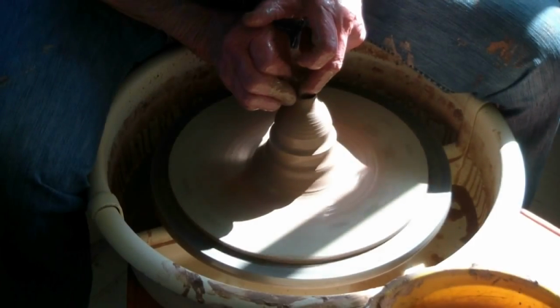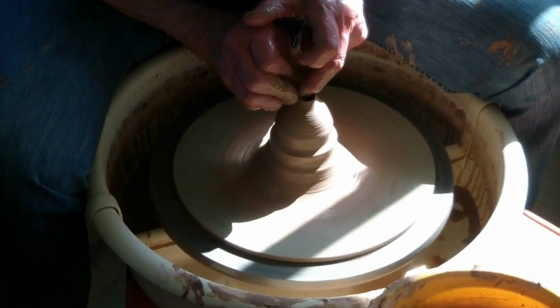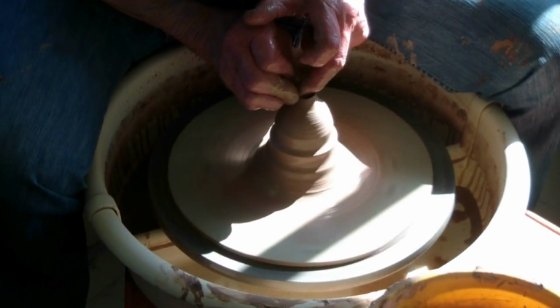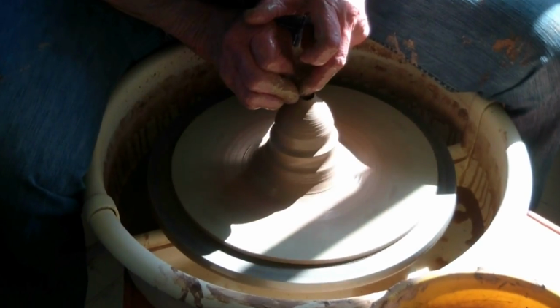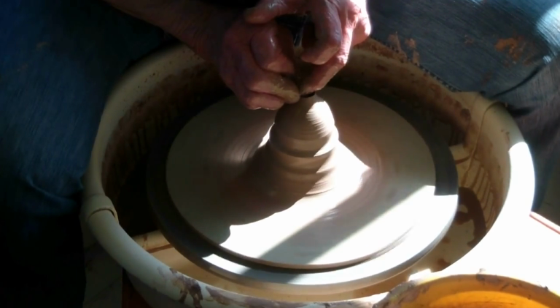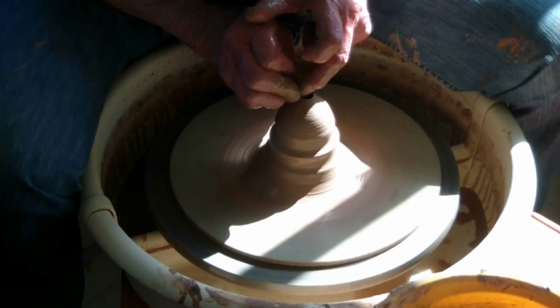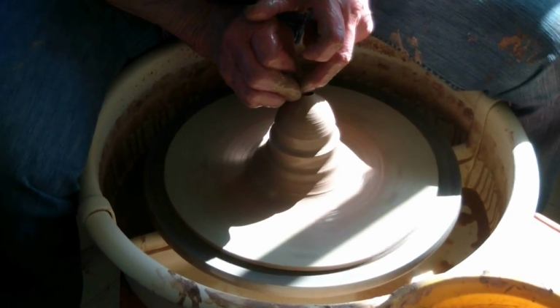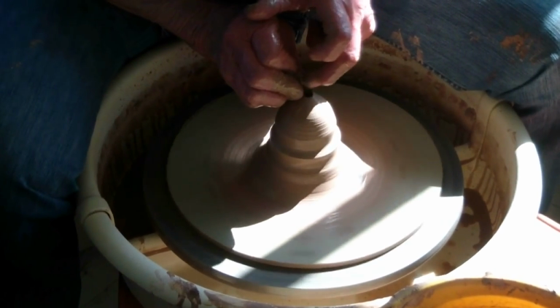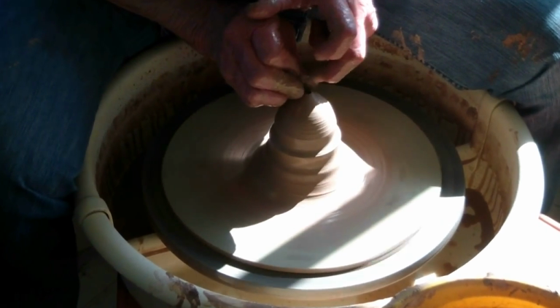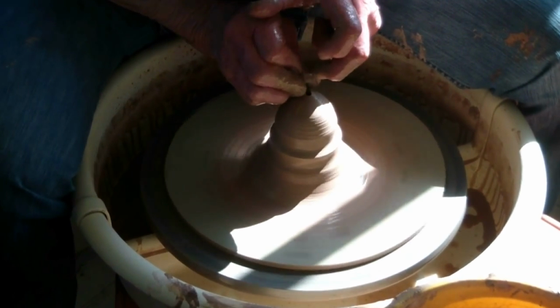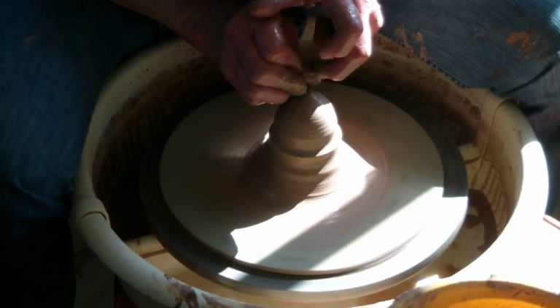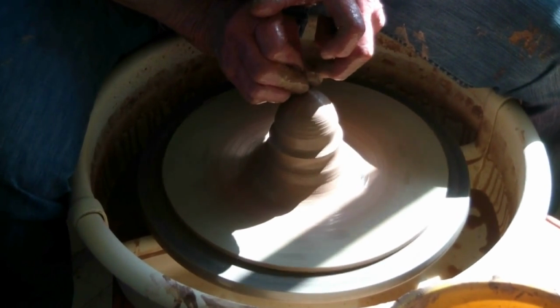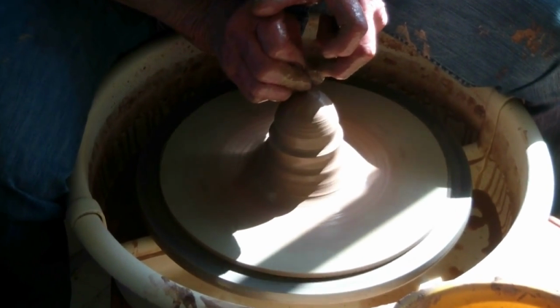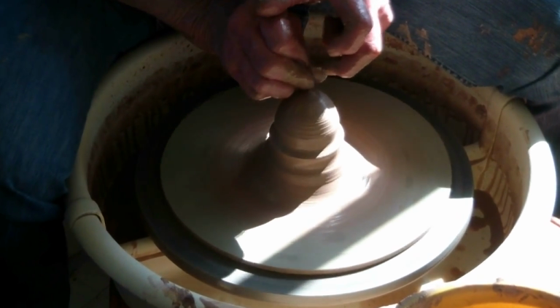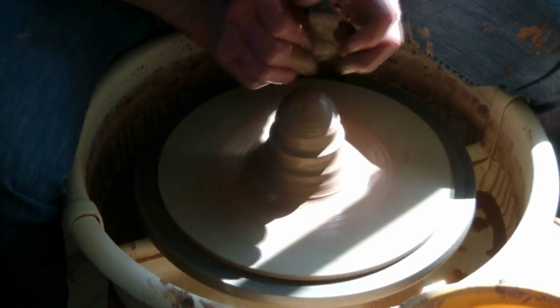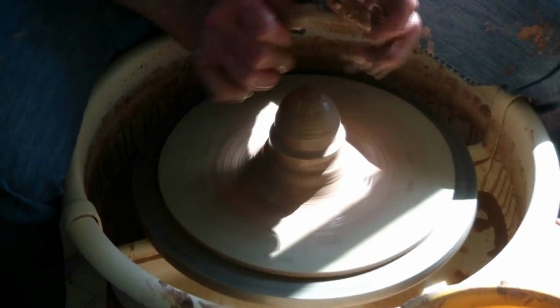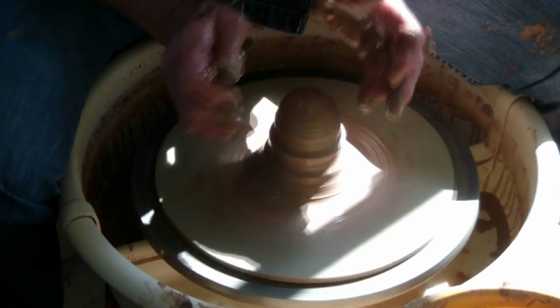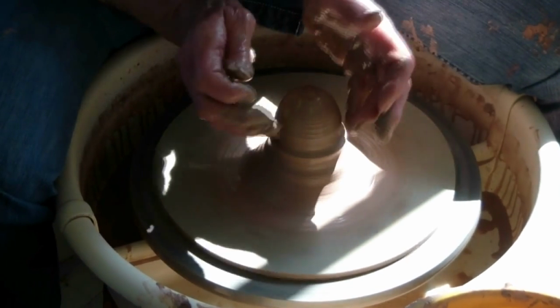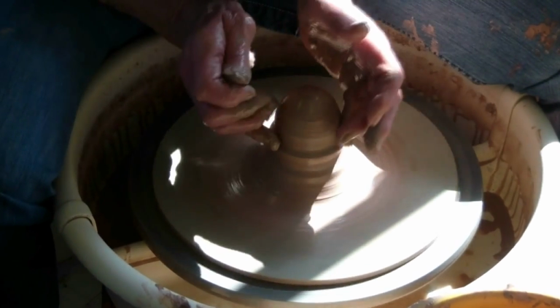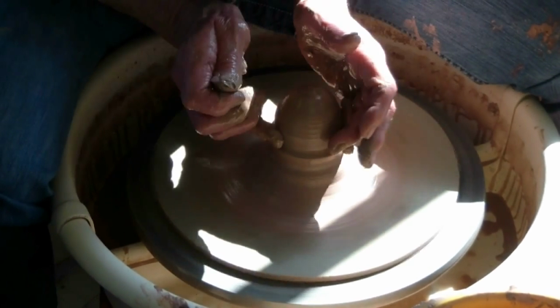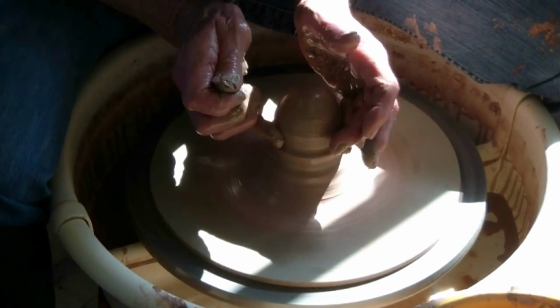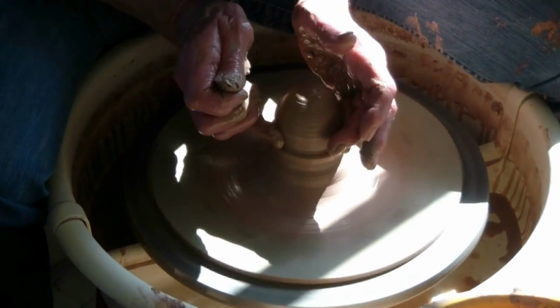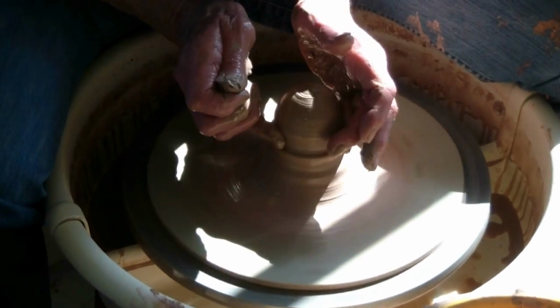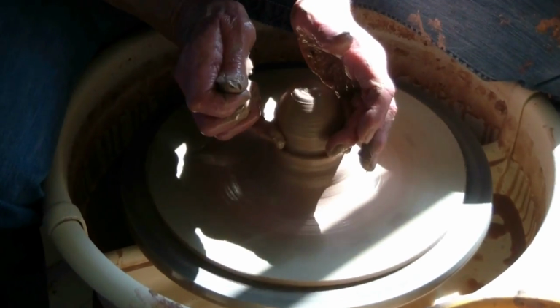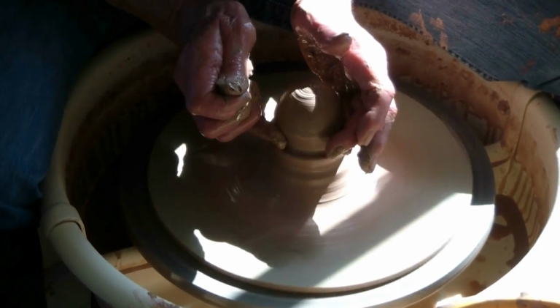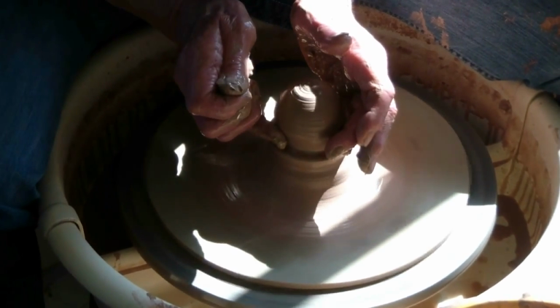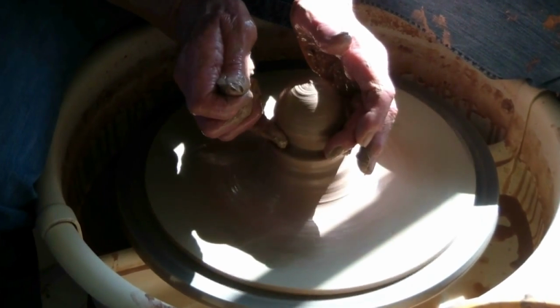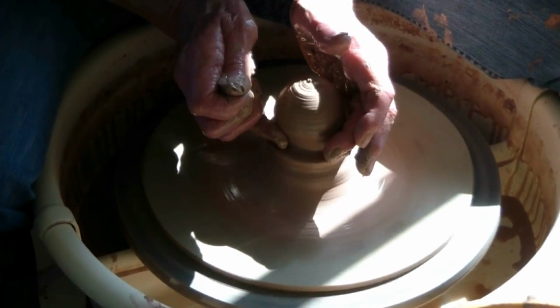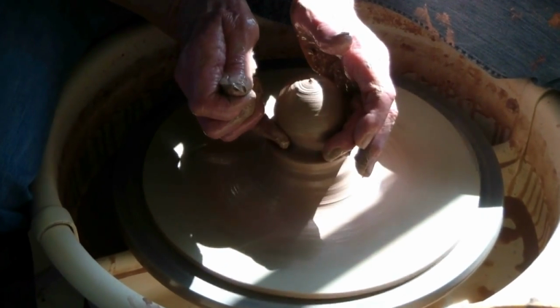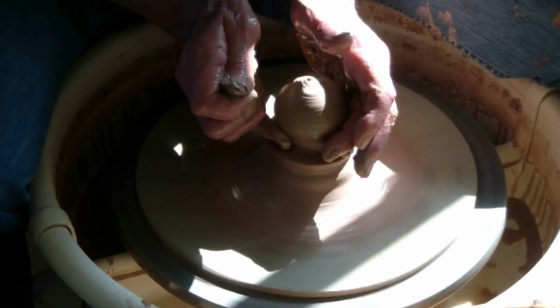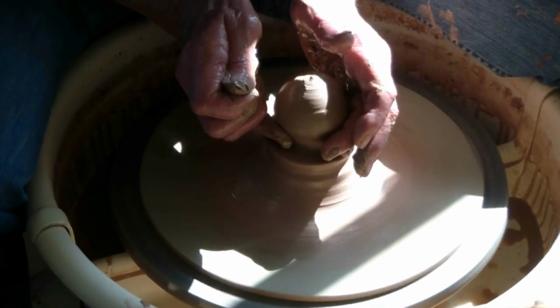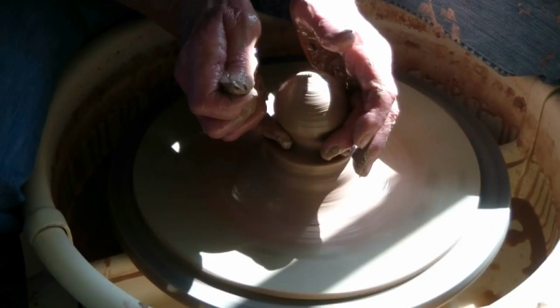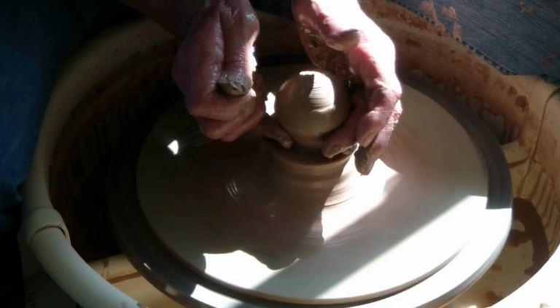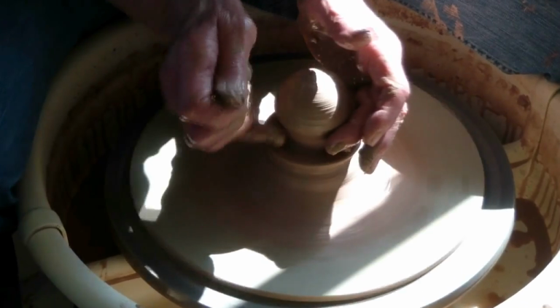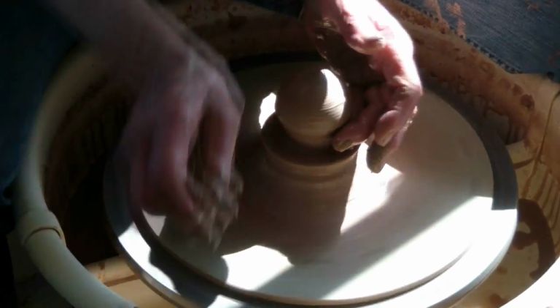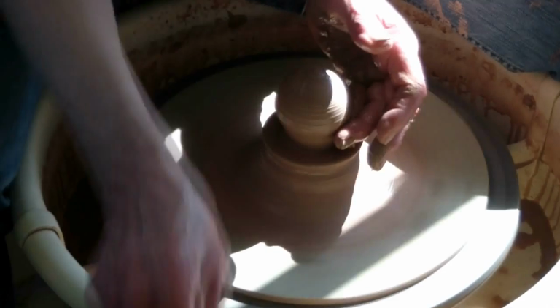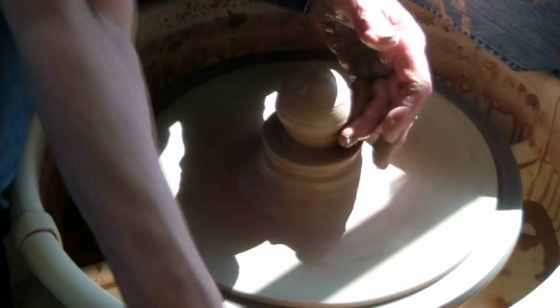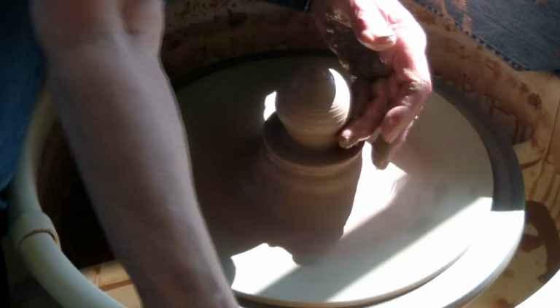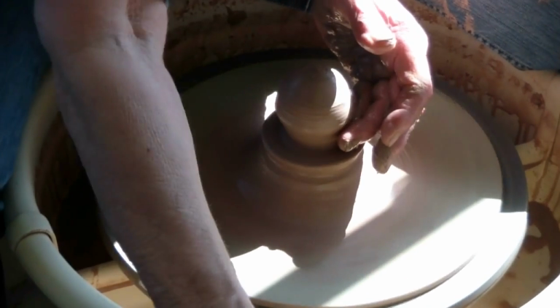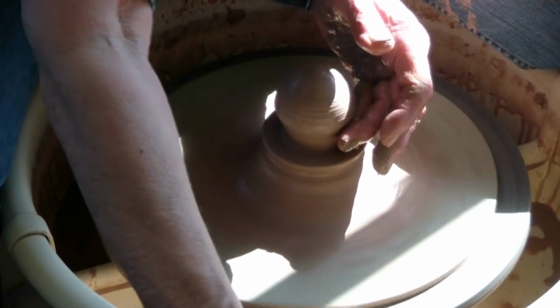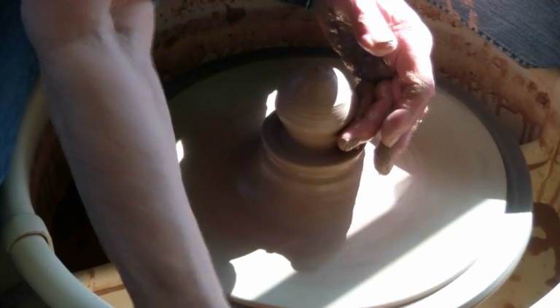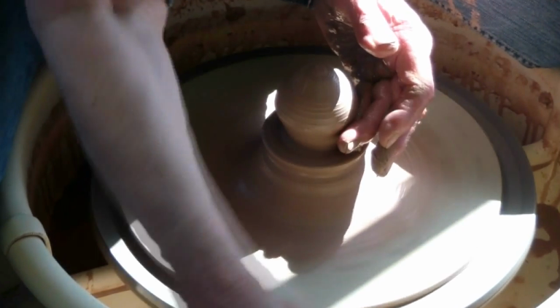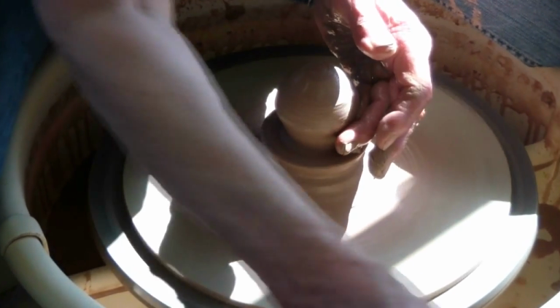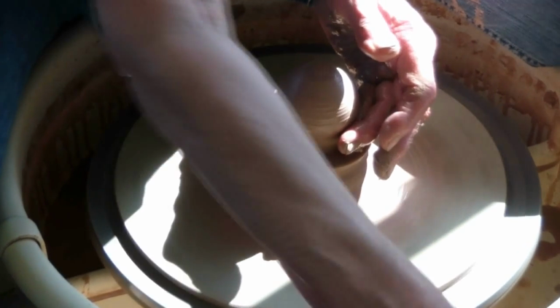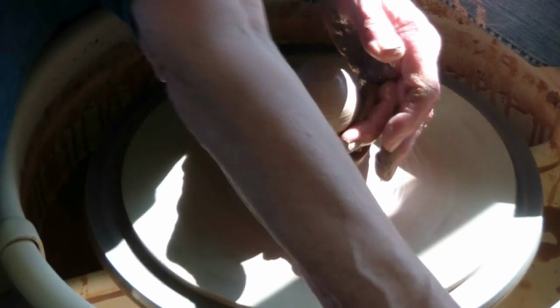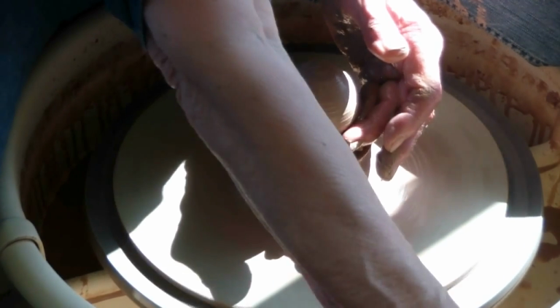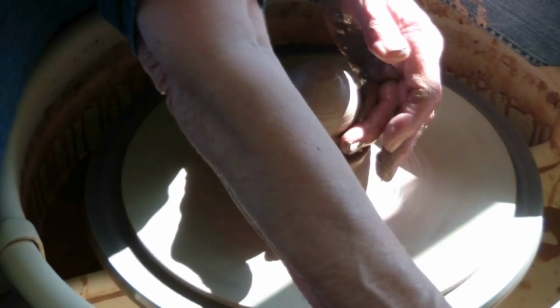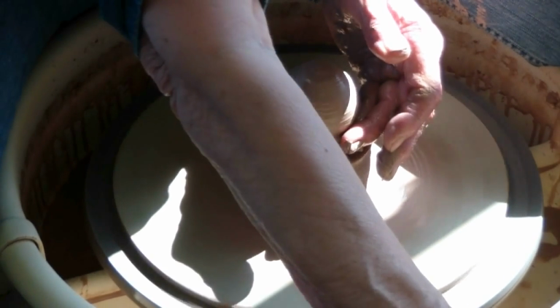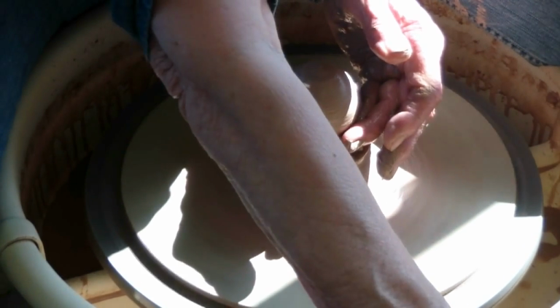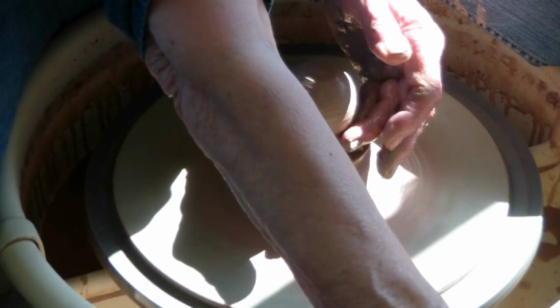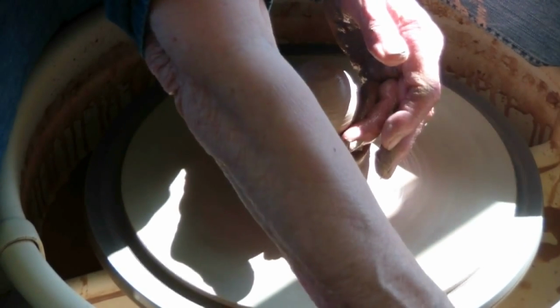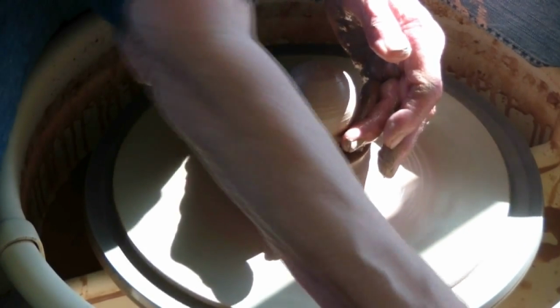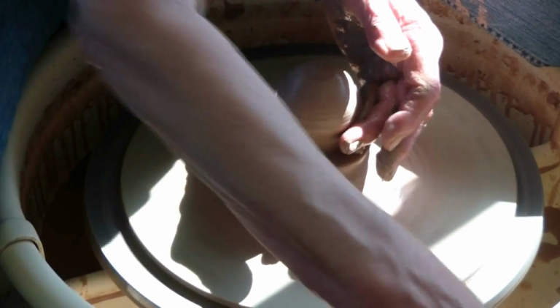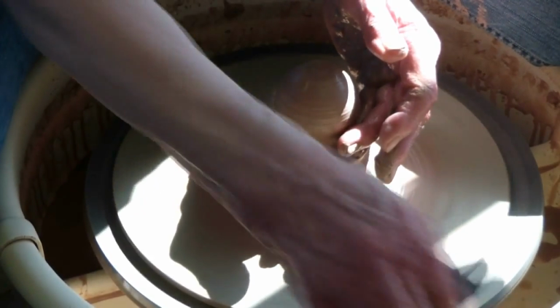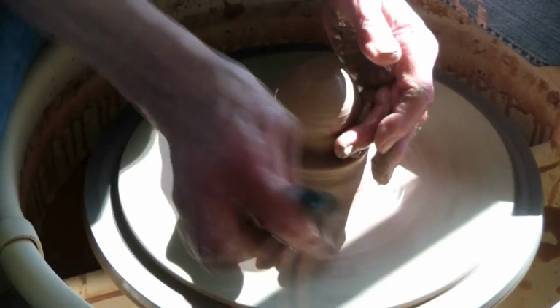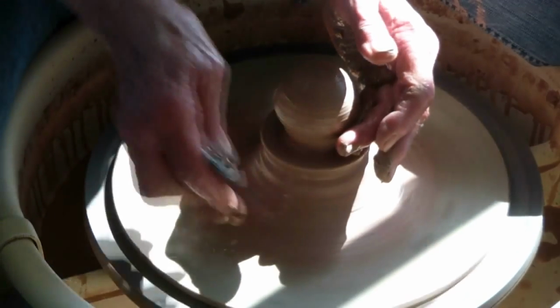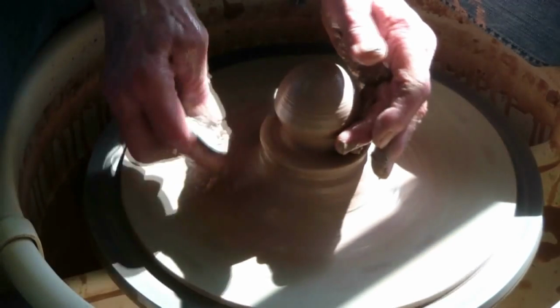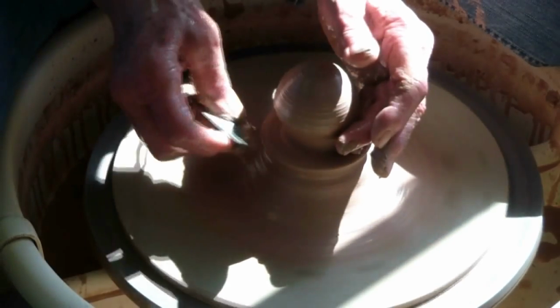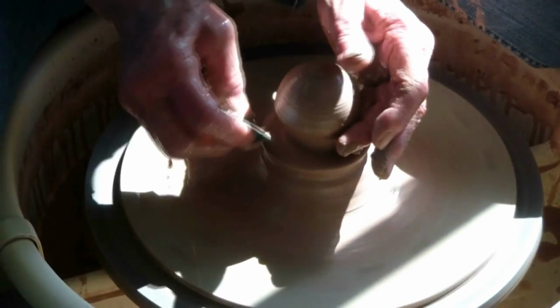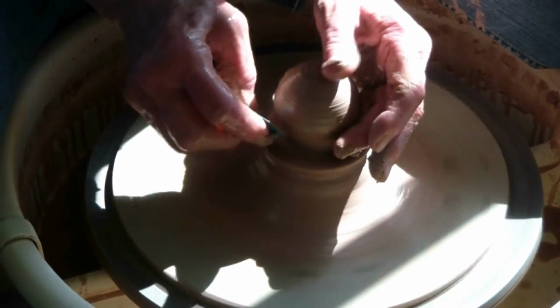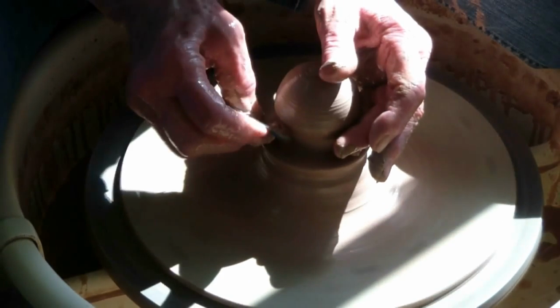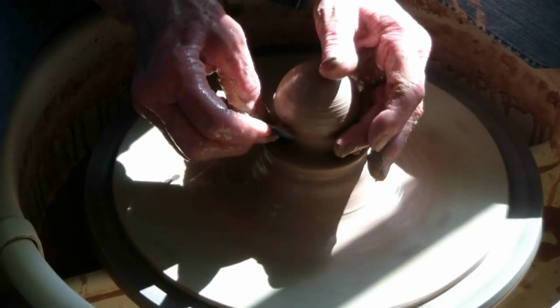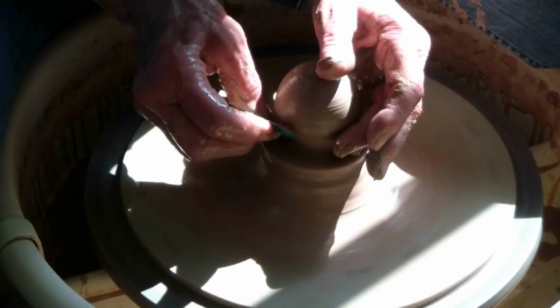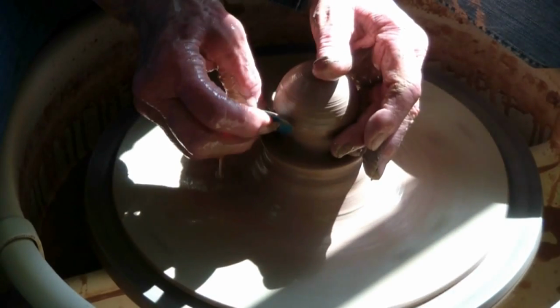The heads are thrown from a hump — maybe four or five from one ball of clay. Notice how the top of the head is completely closed.